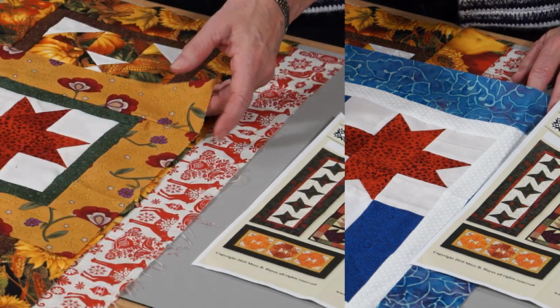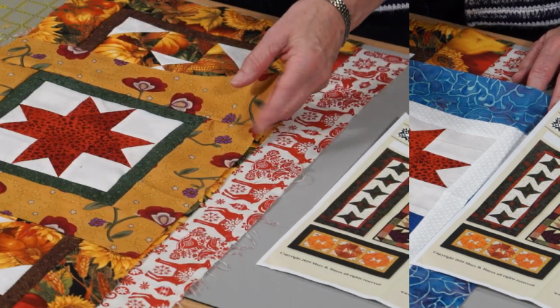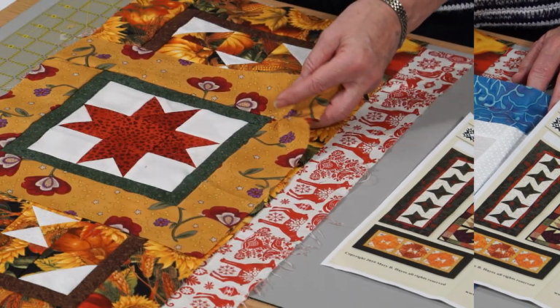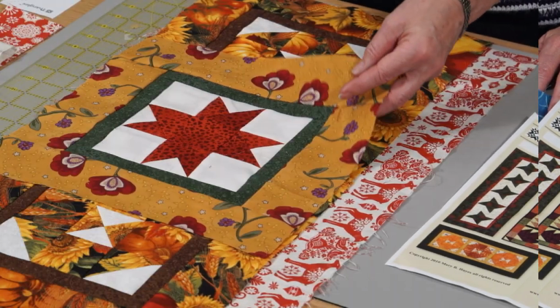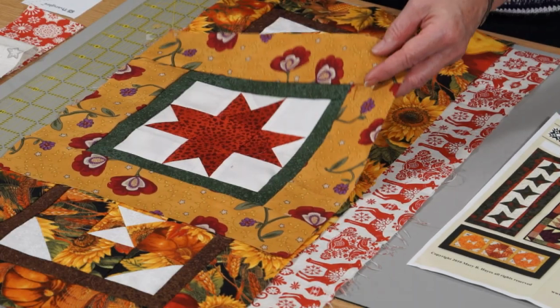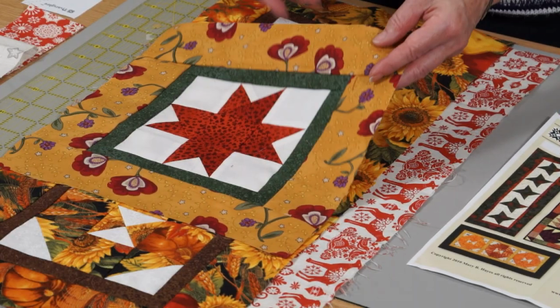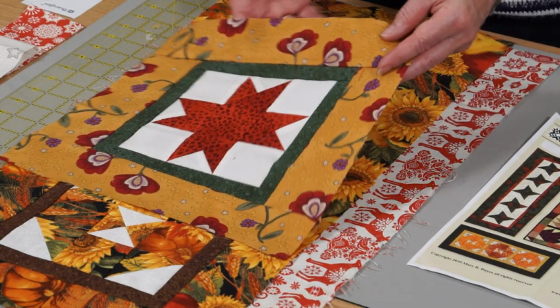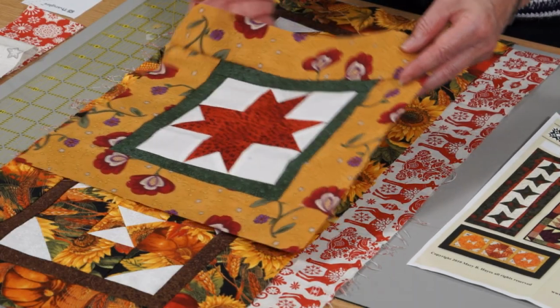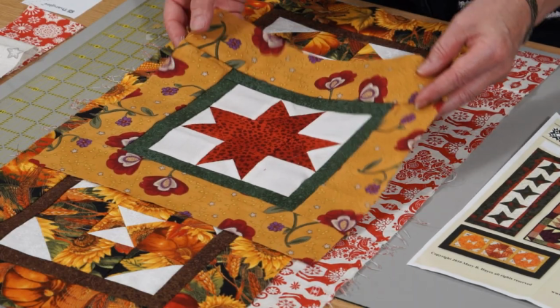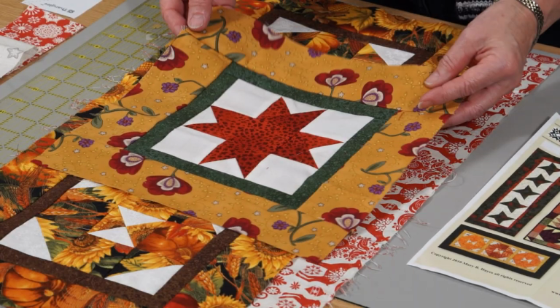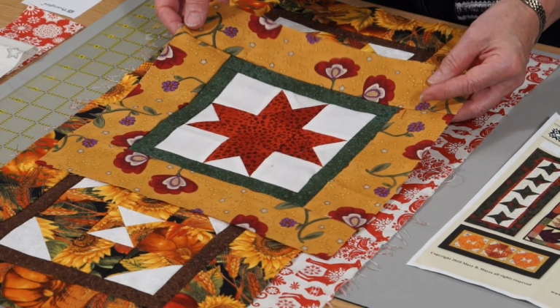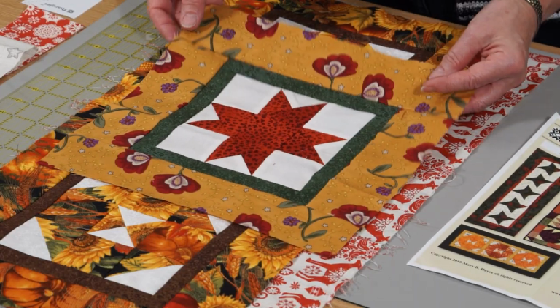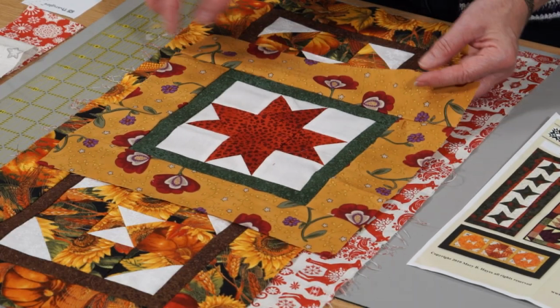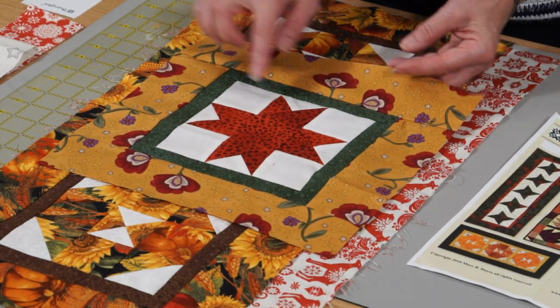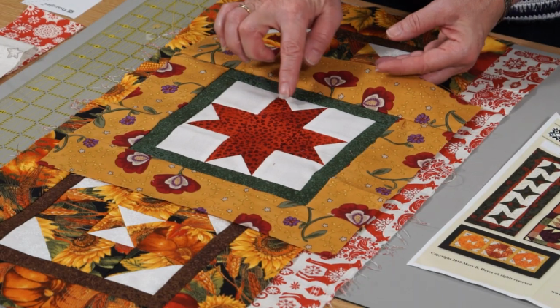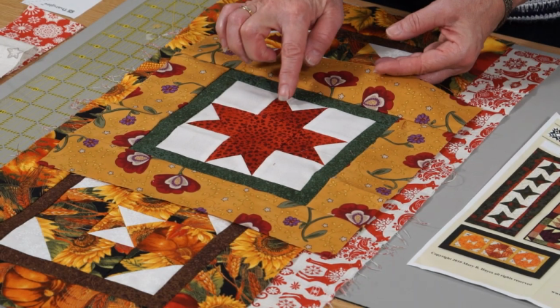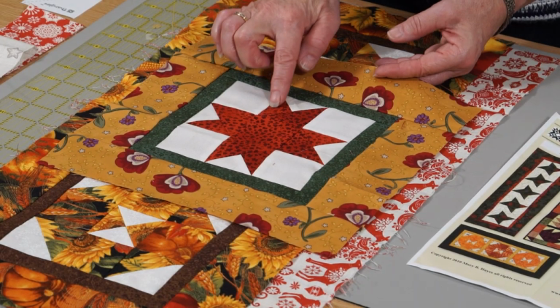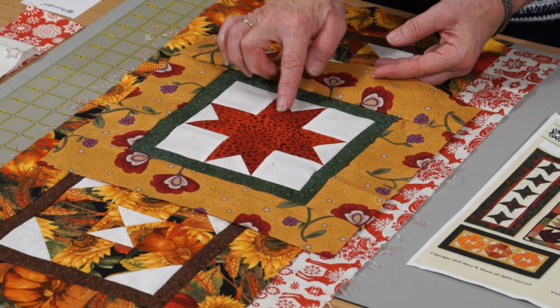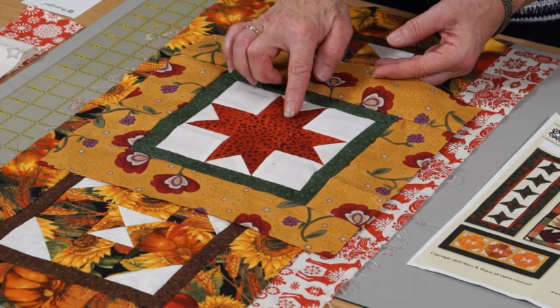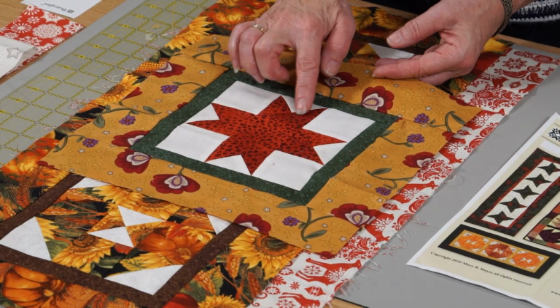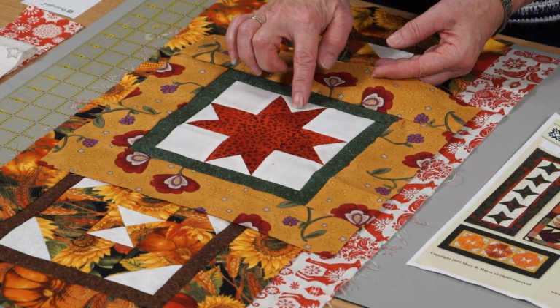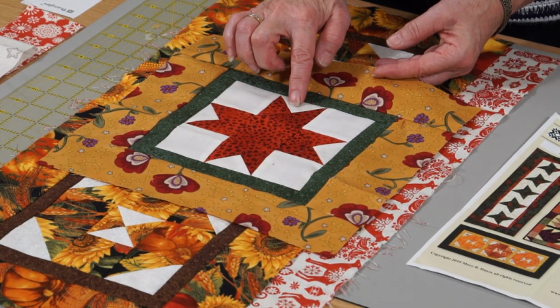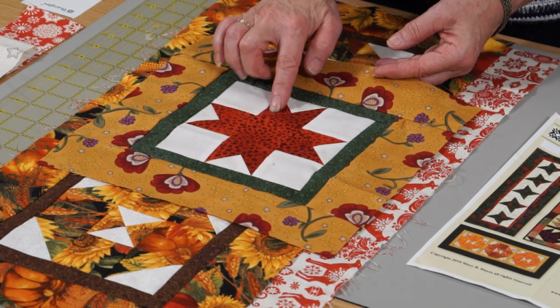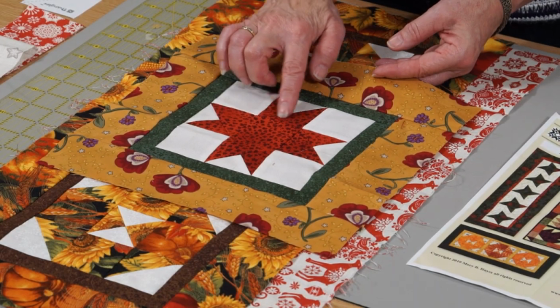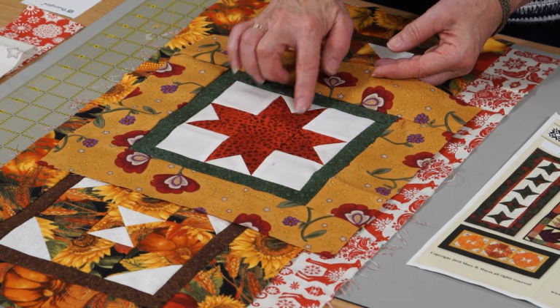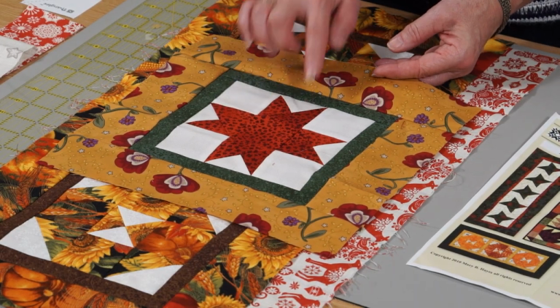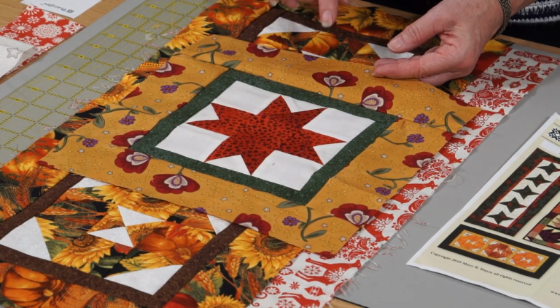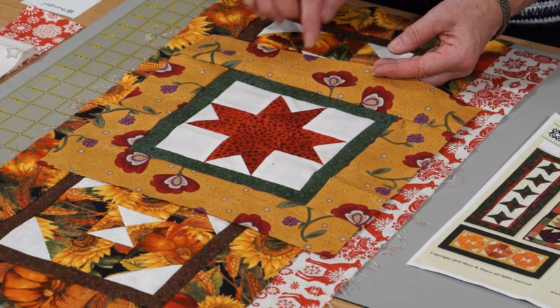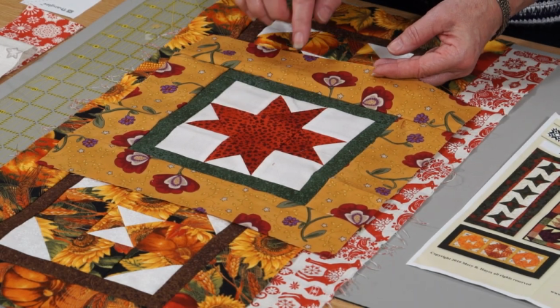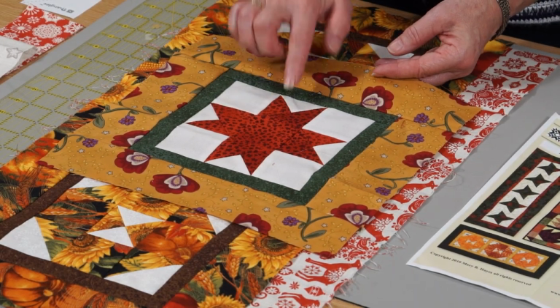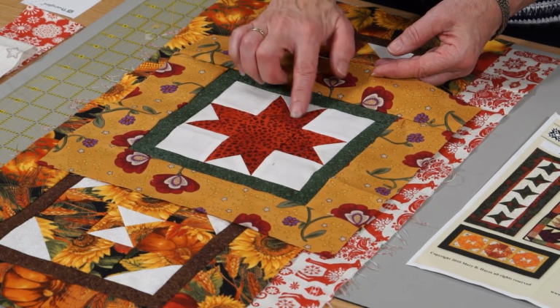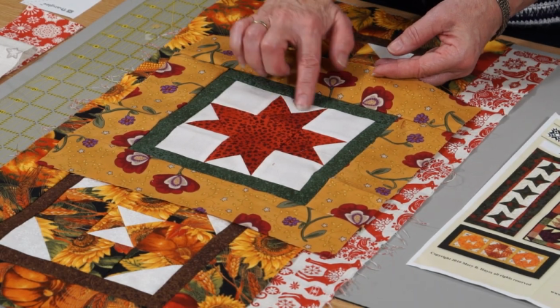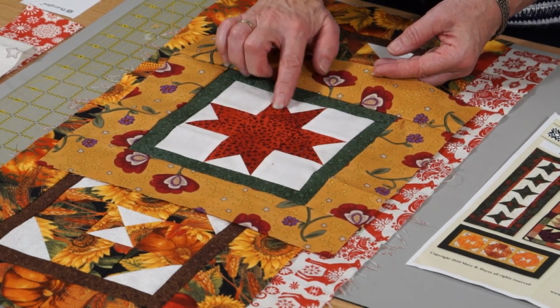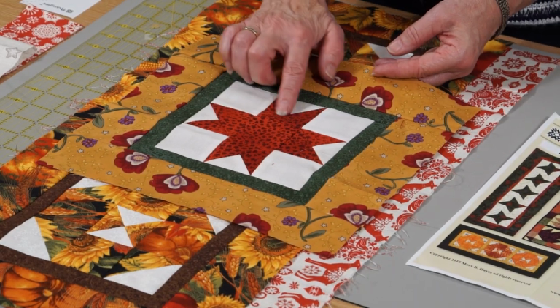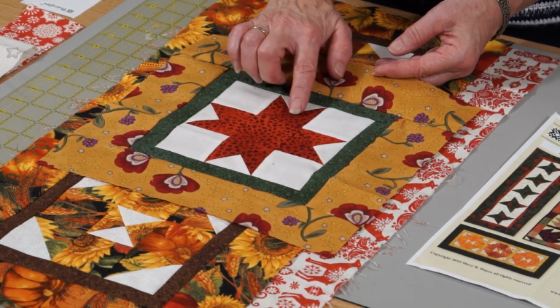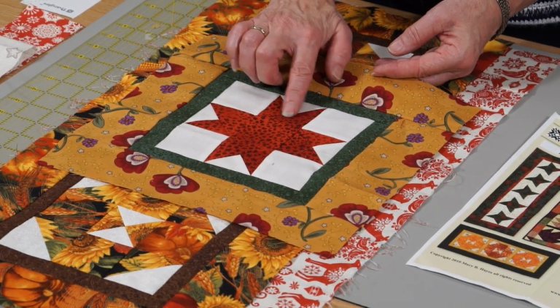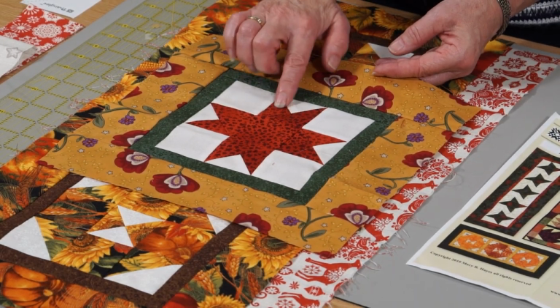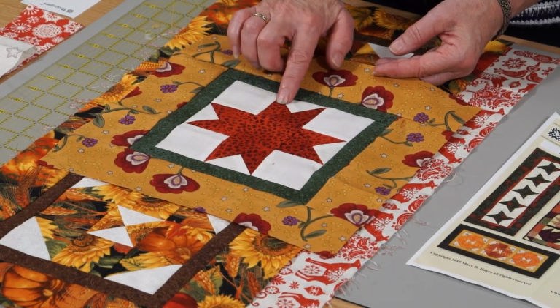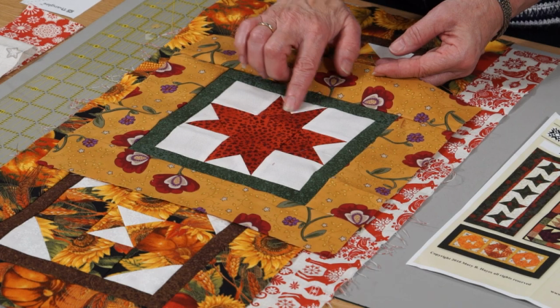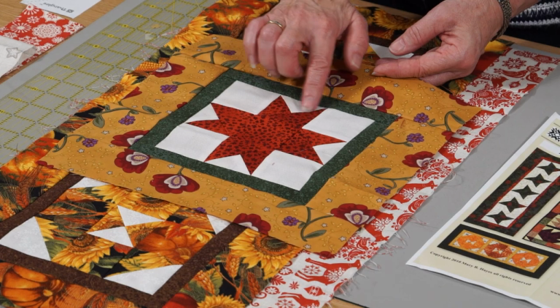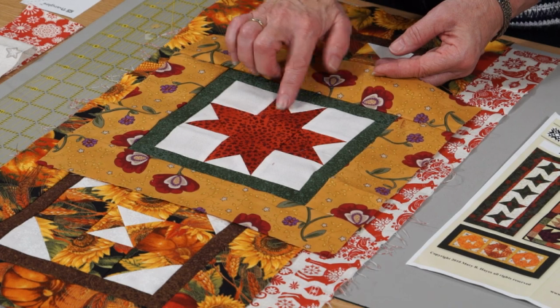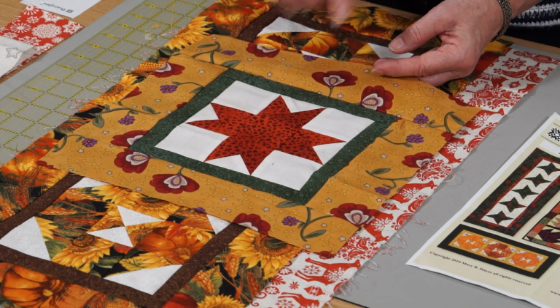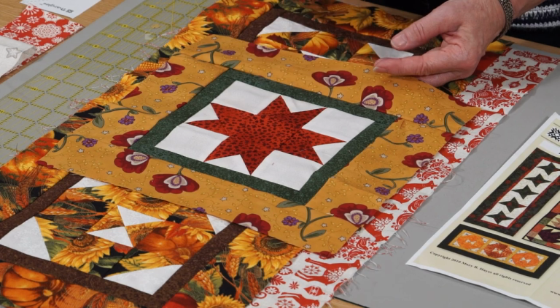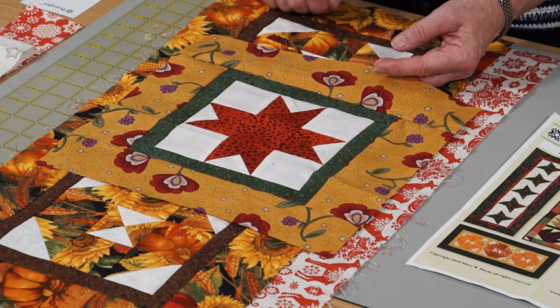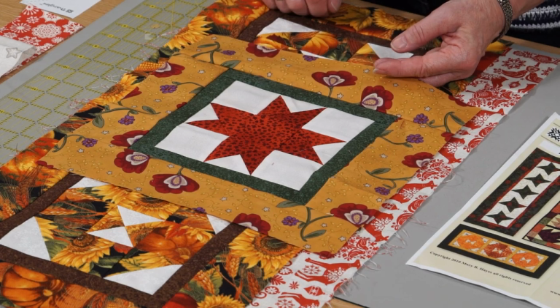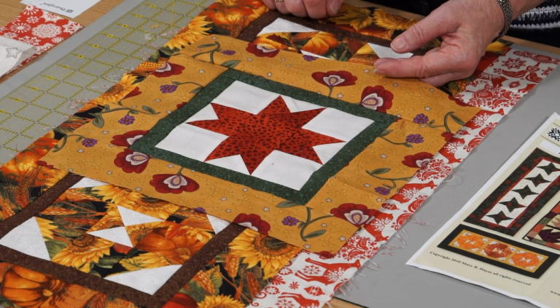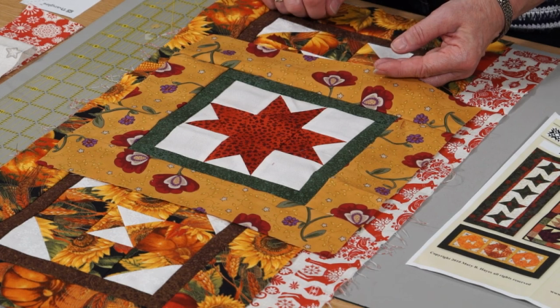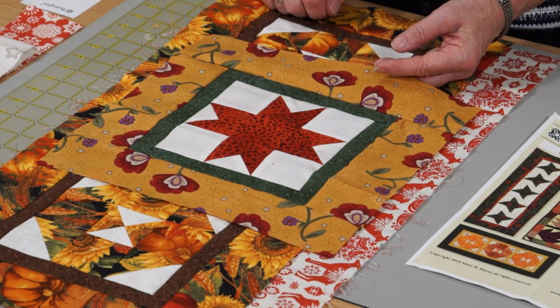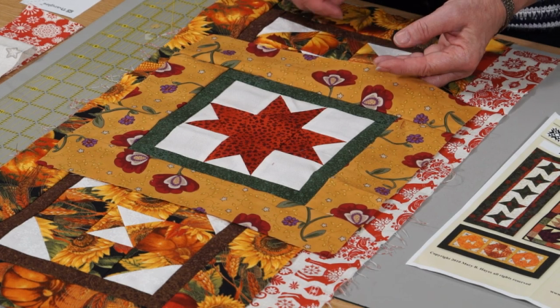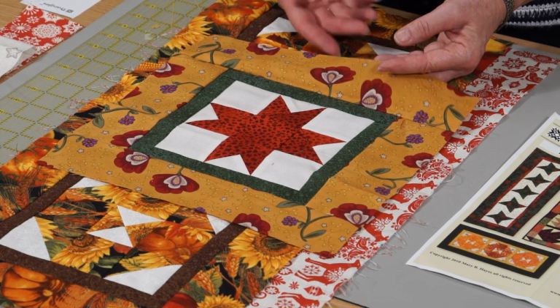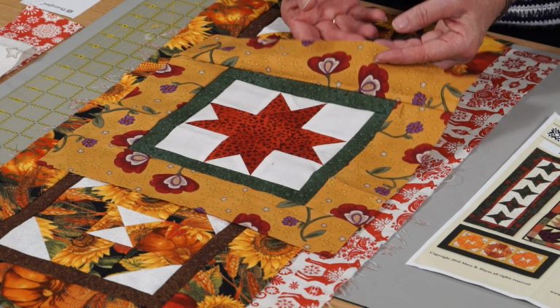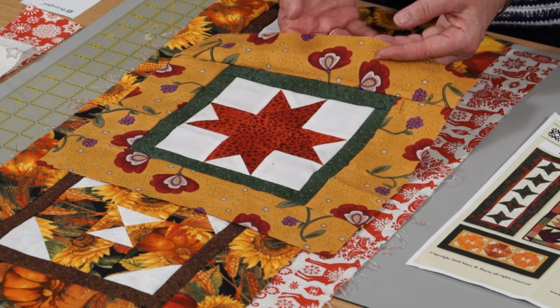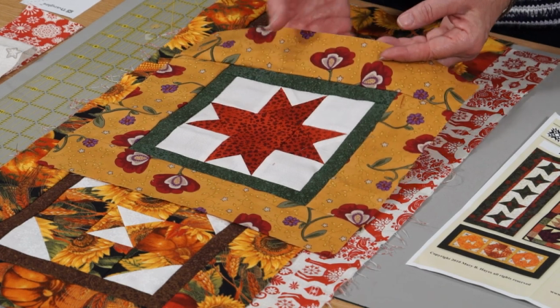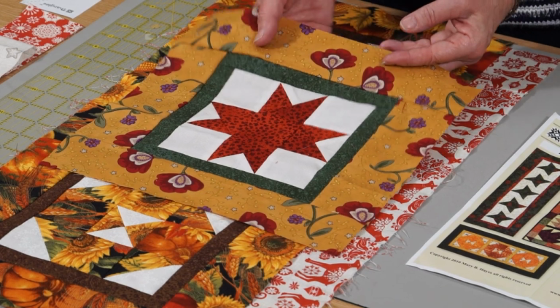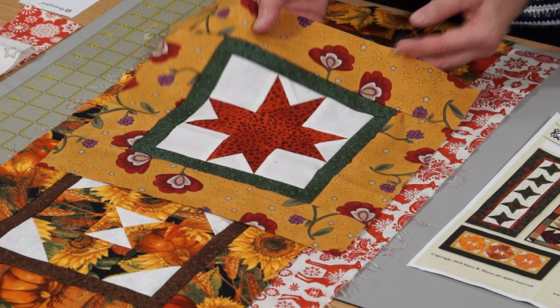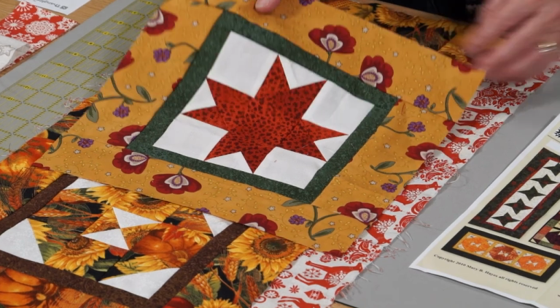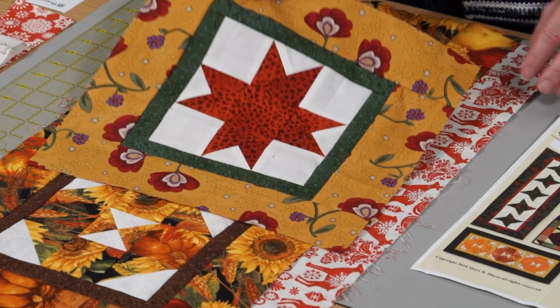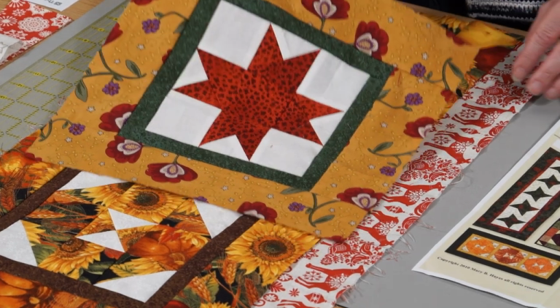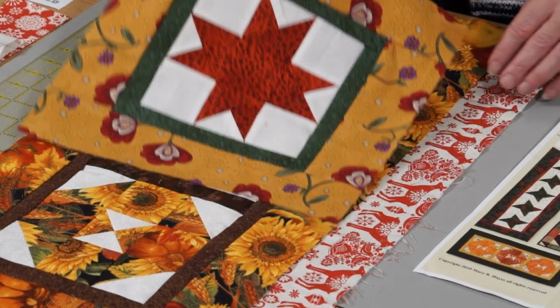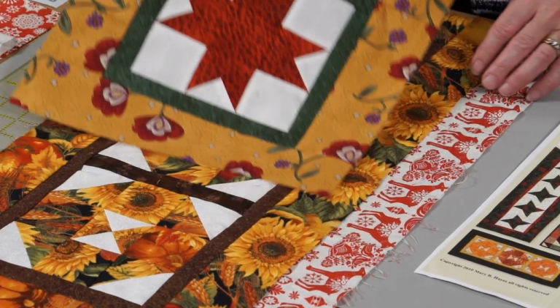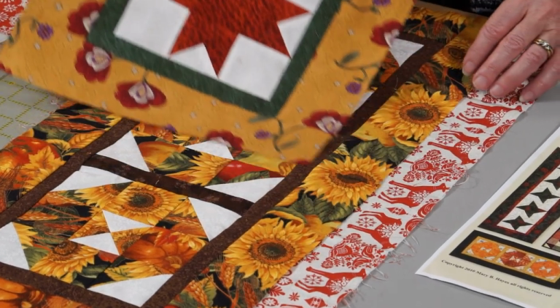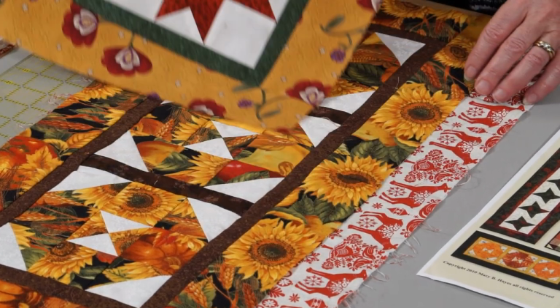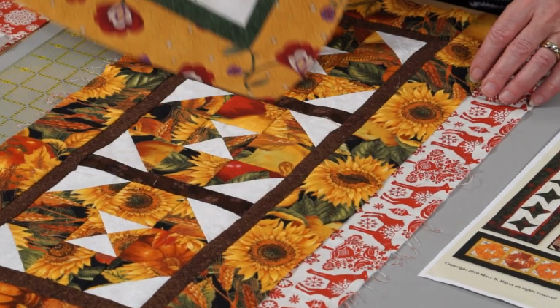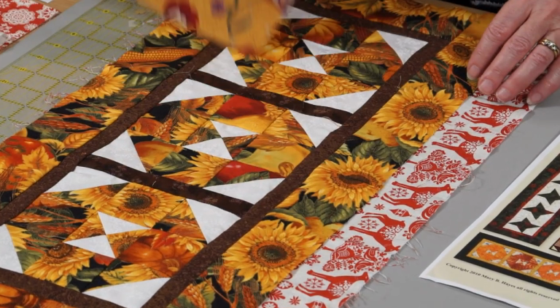Here's another little Ohio star with again your little Q idea — the quarter inch block there.